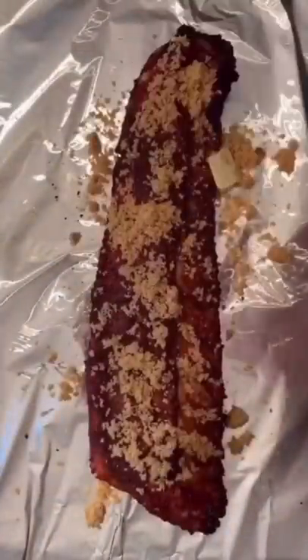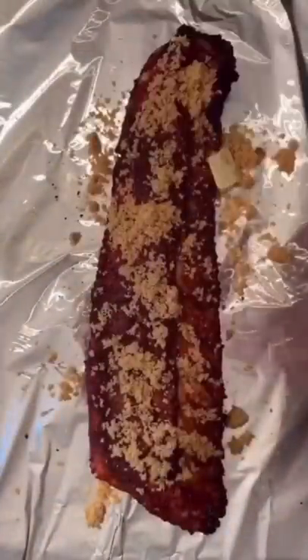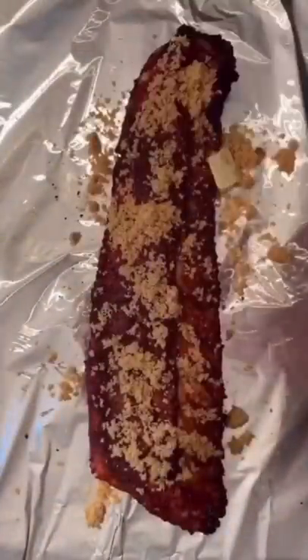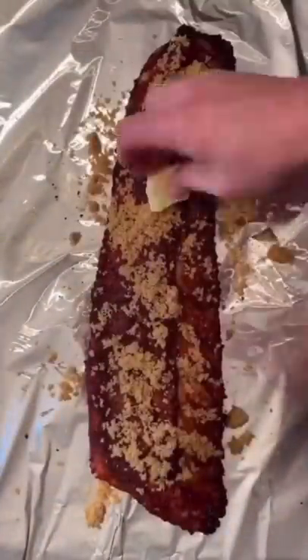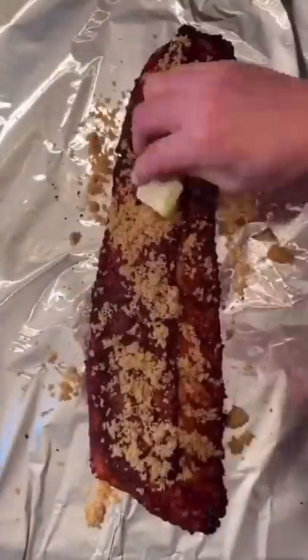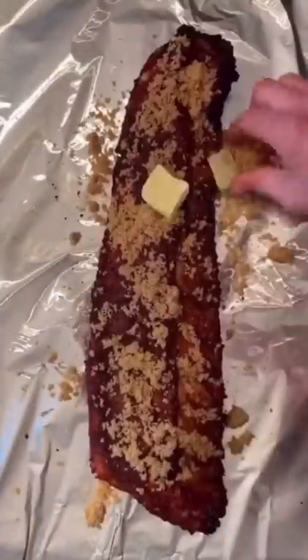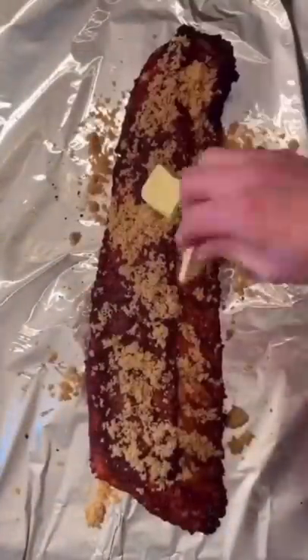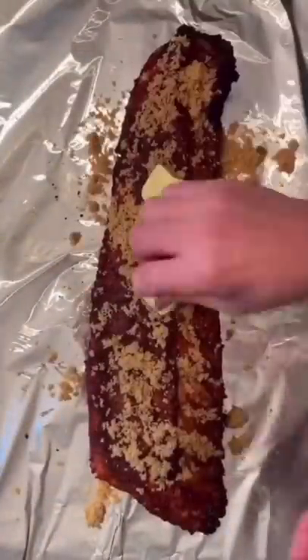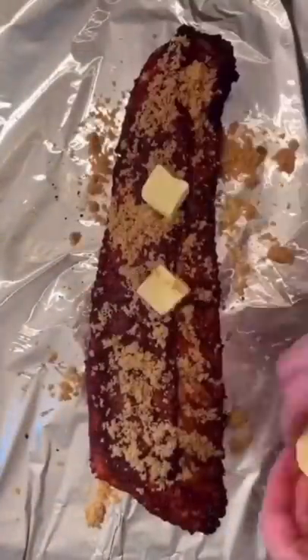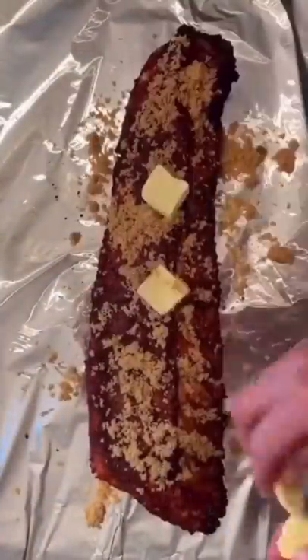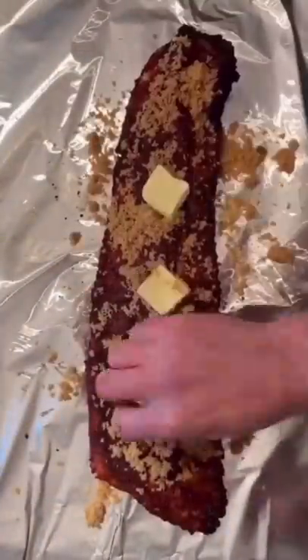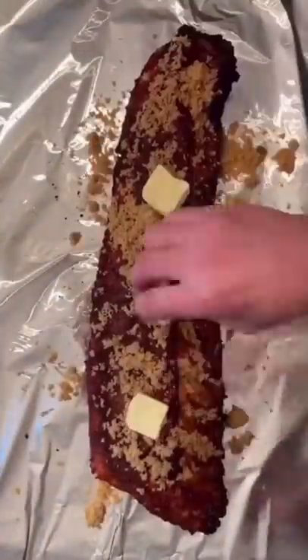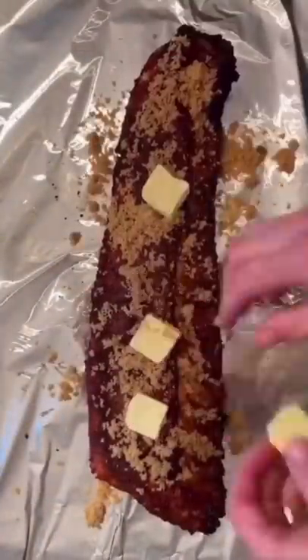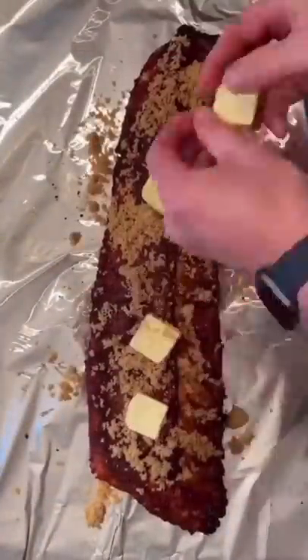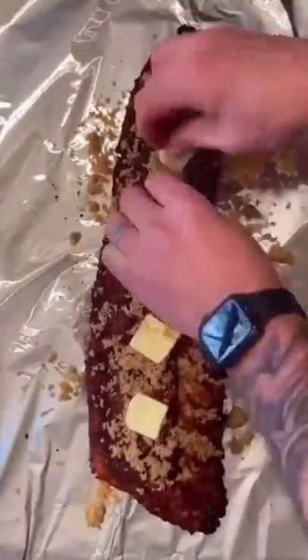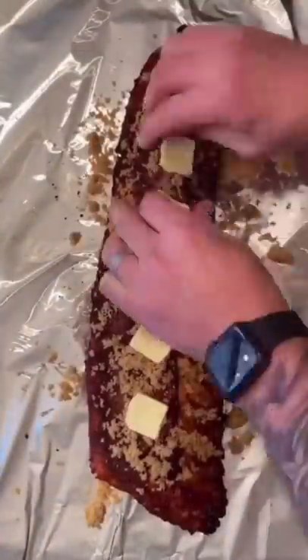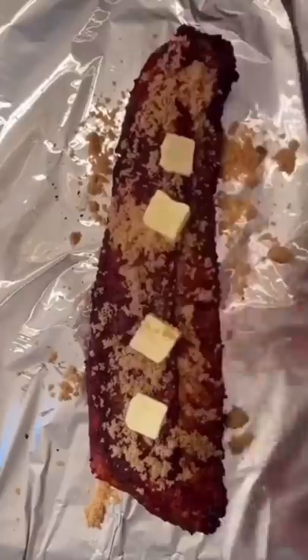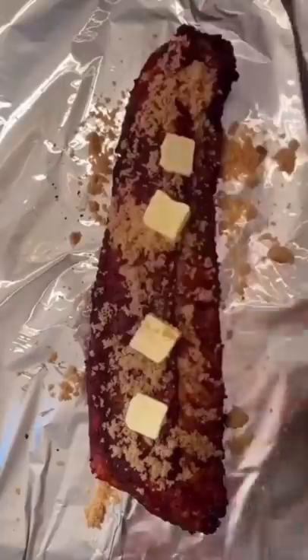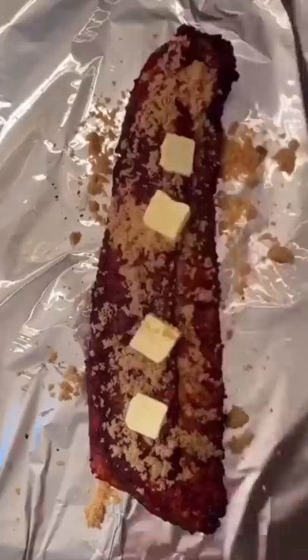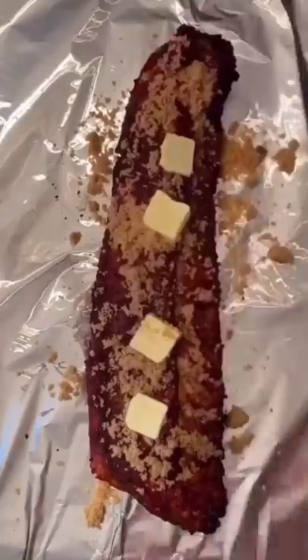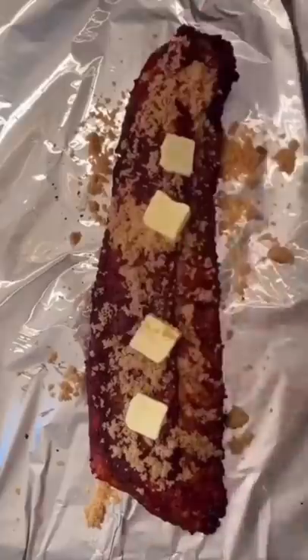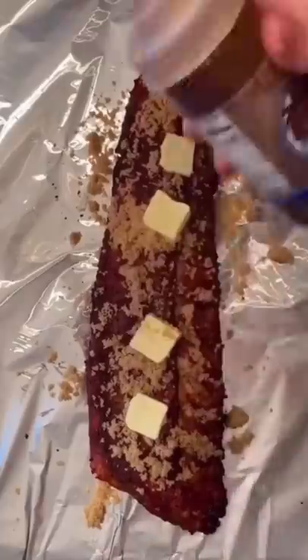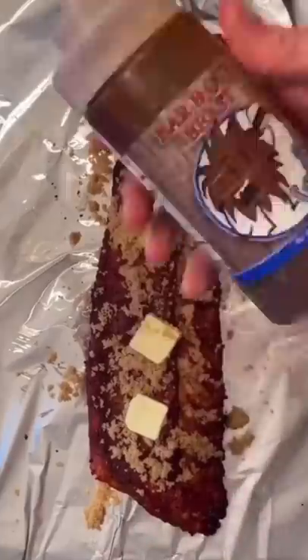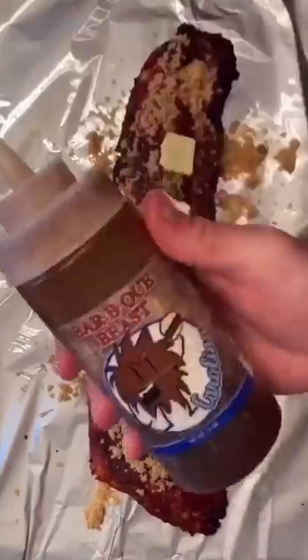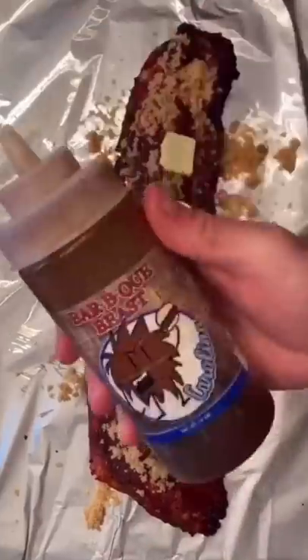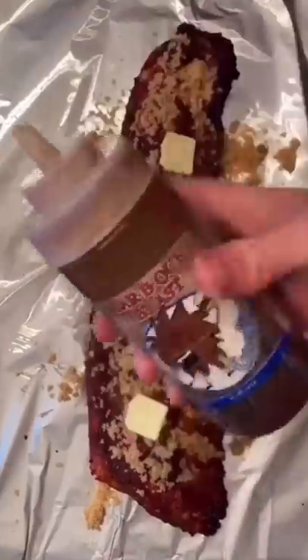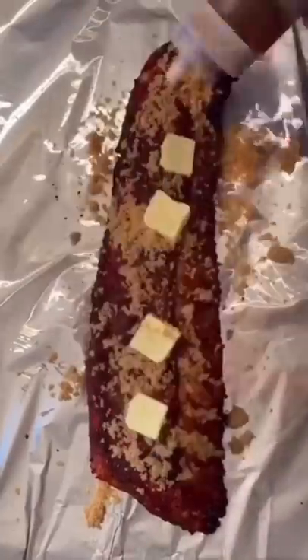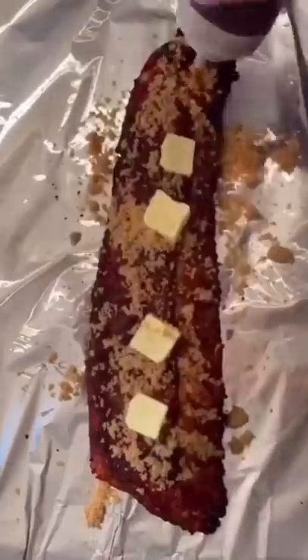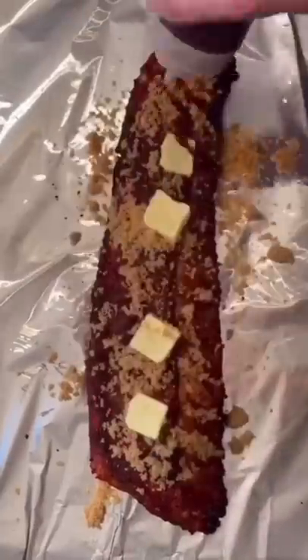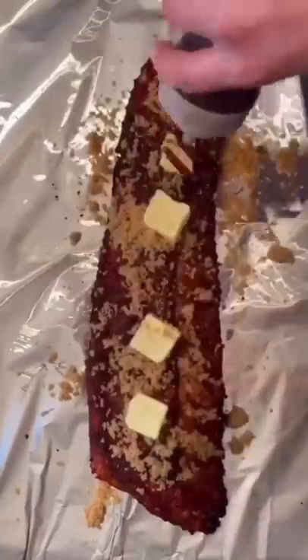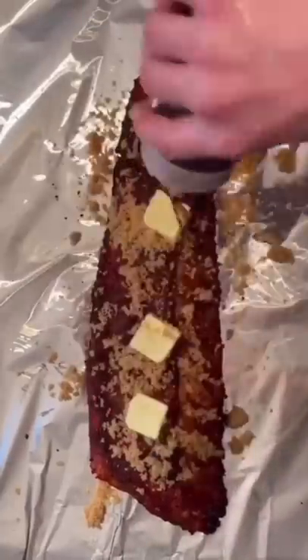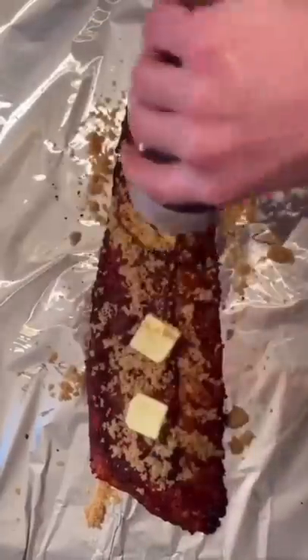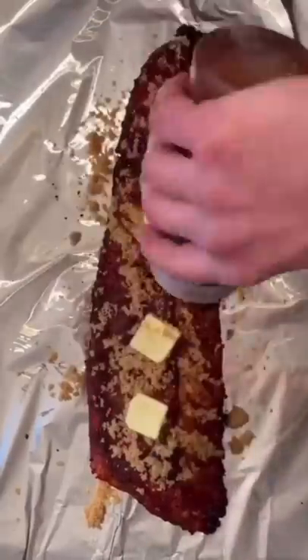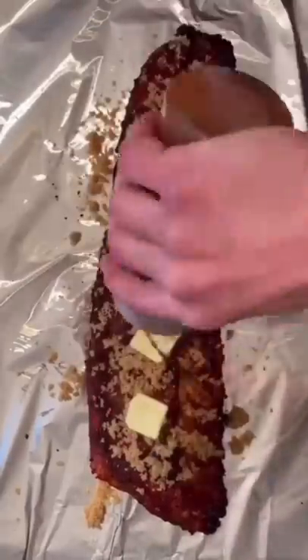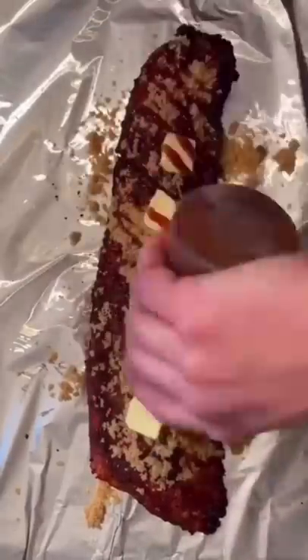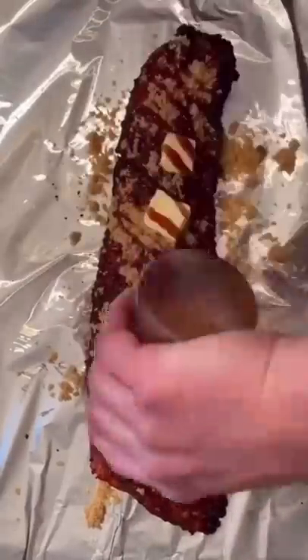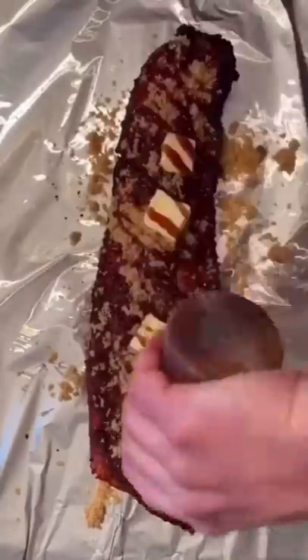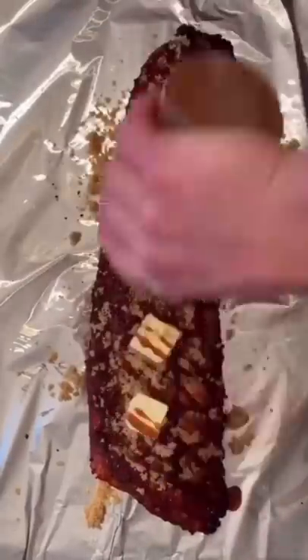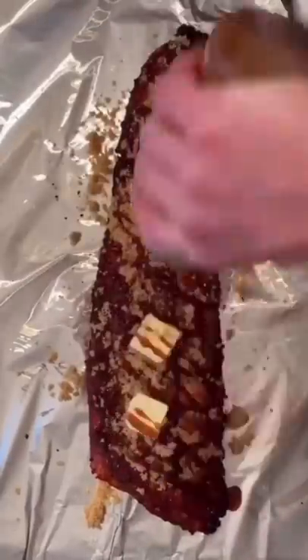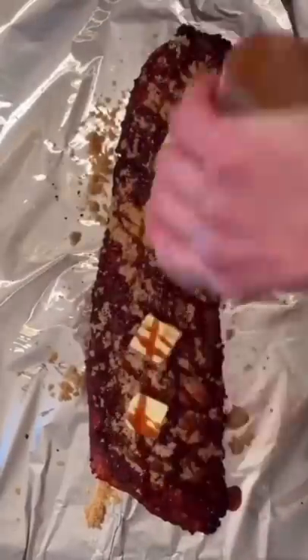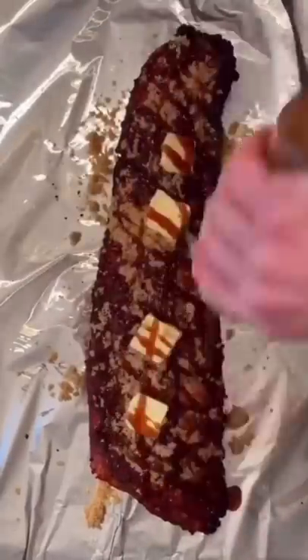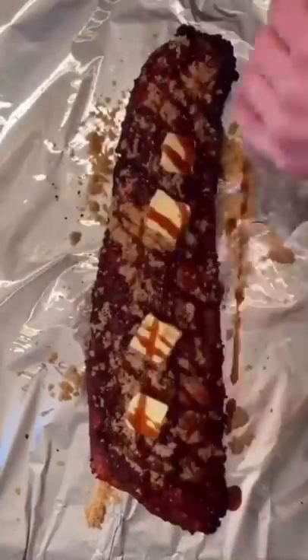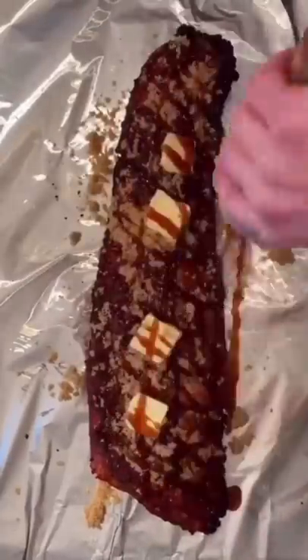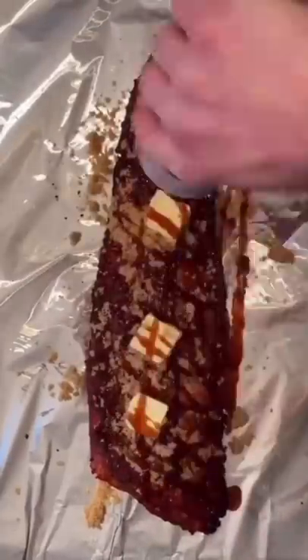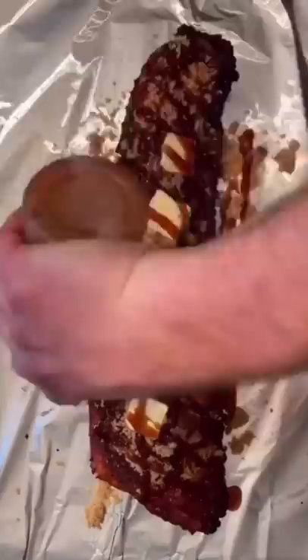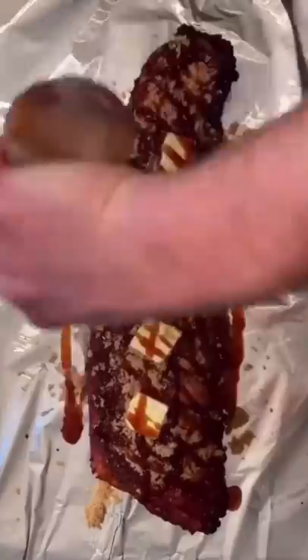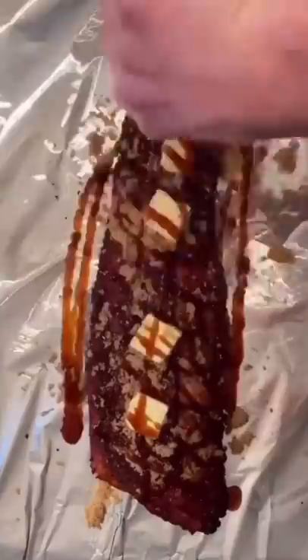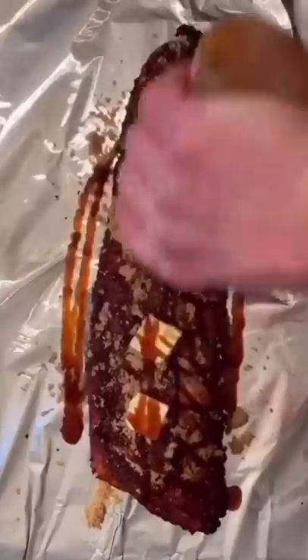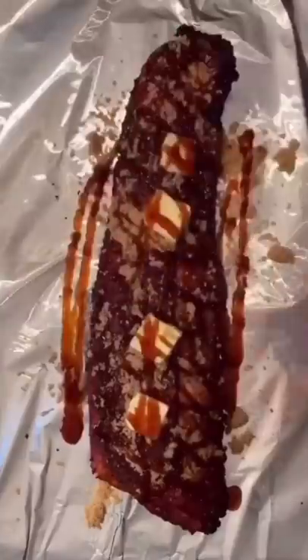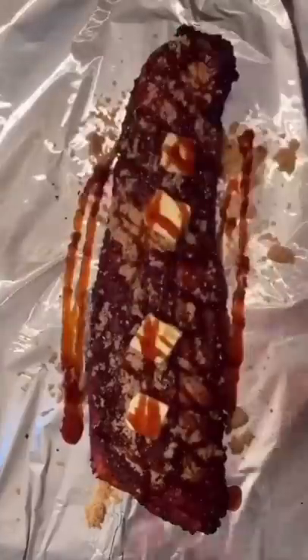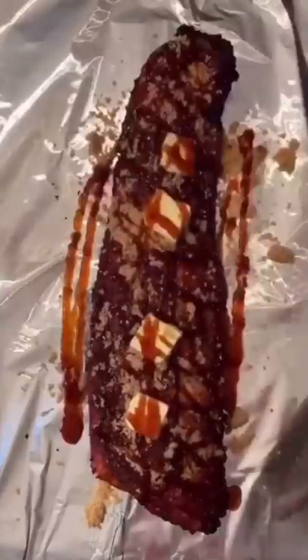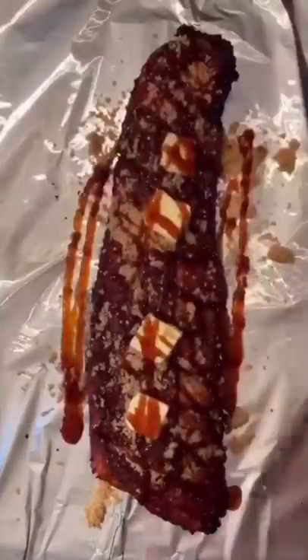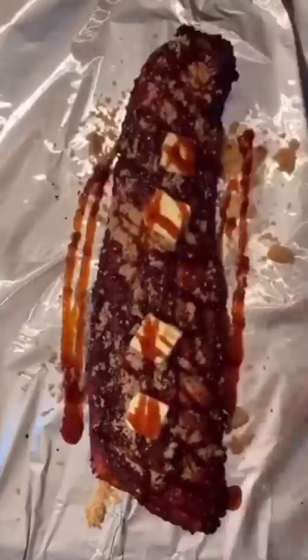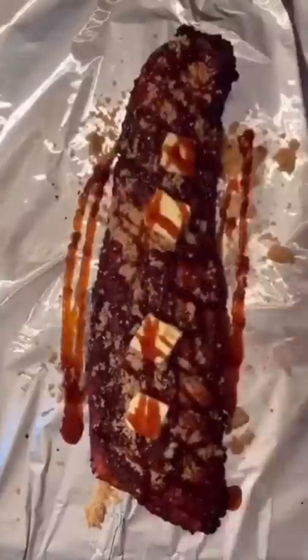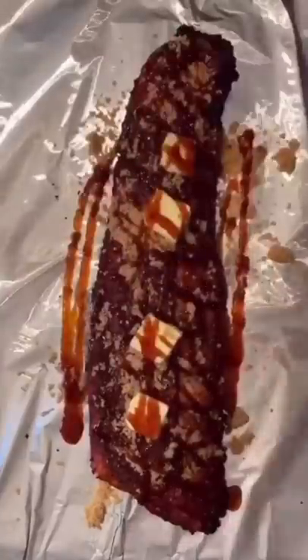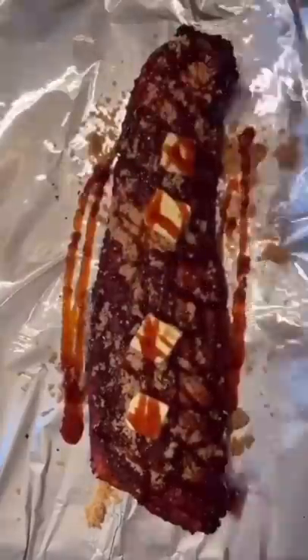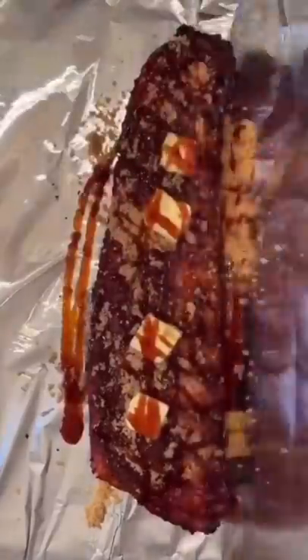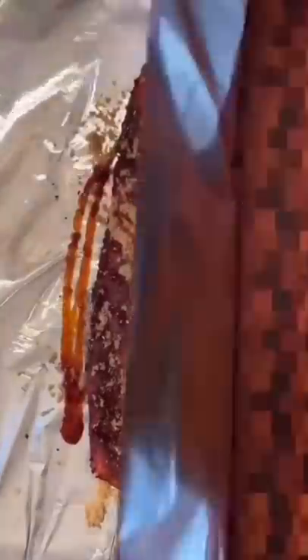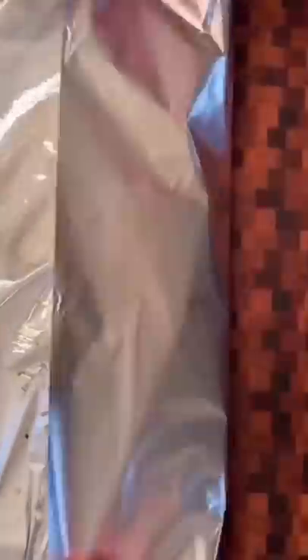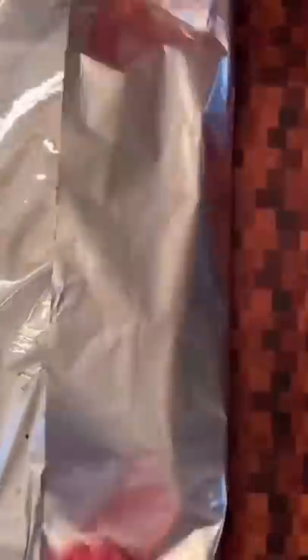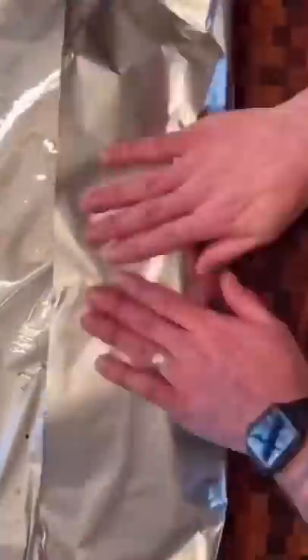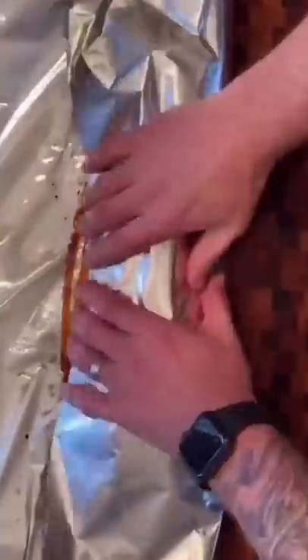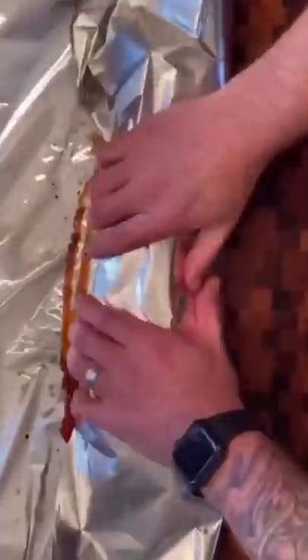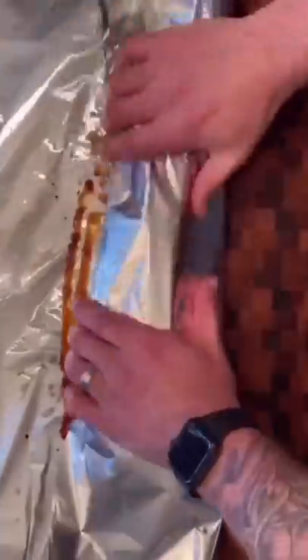But wrap them in foil with brown sugar, four slabs of butter, and your favorite barbecue sauce. Wrap them back up.